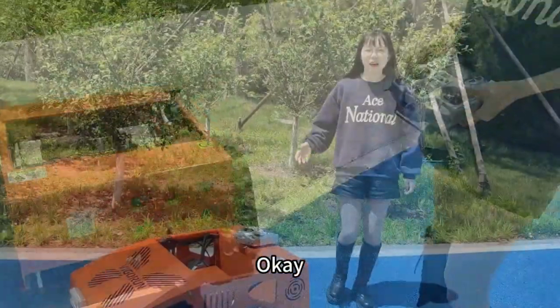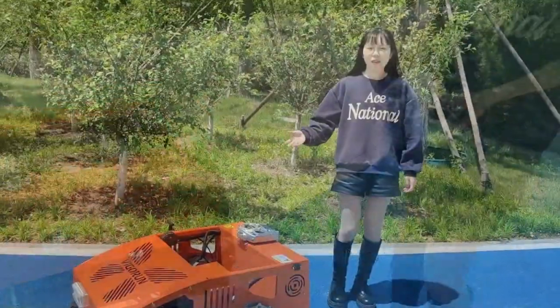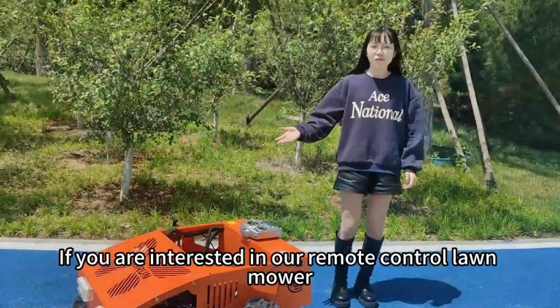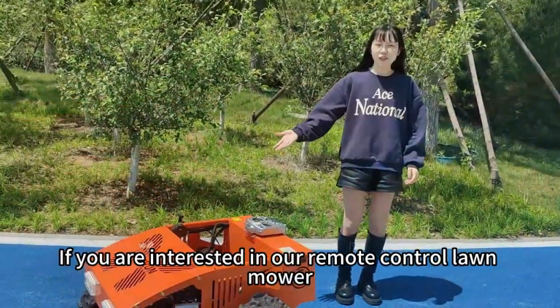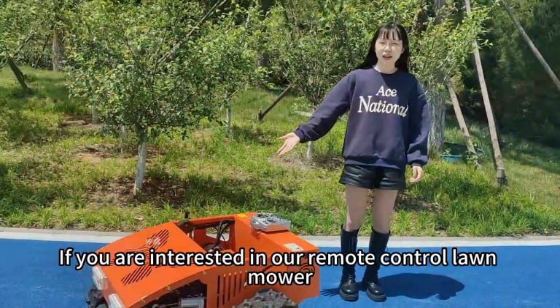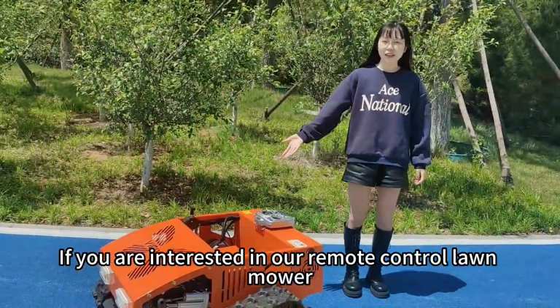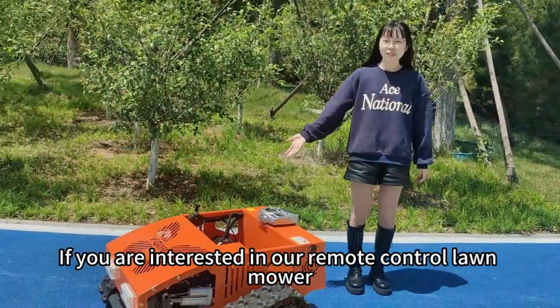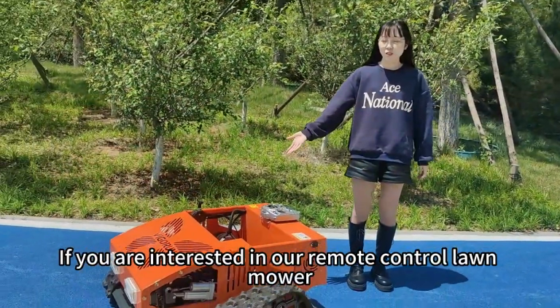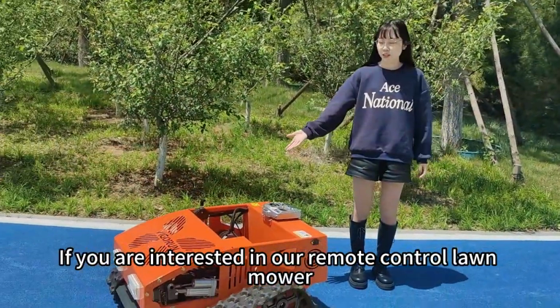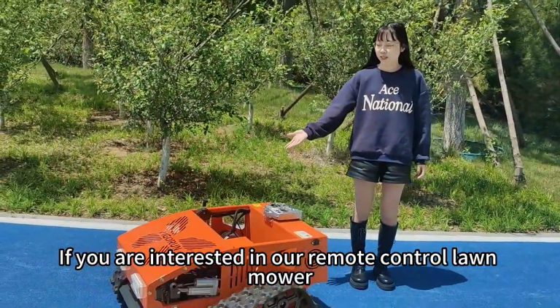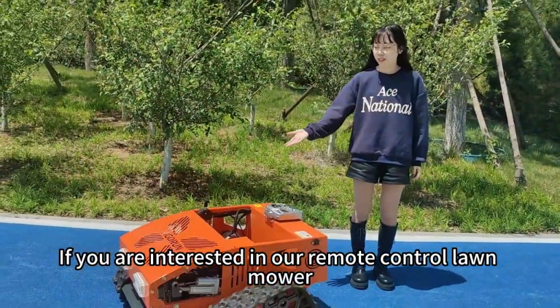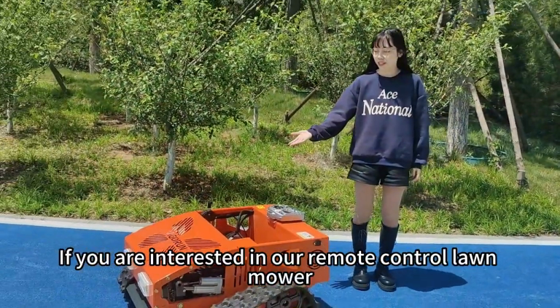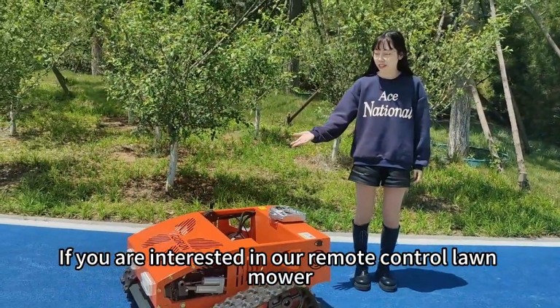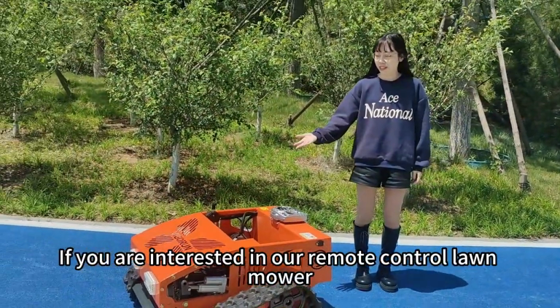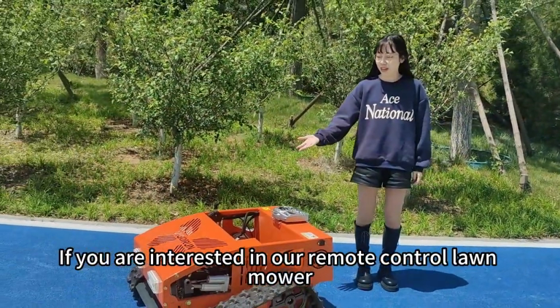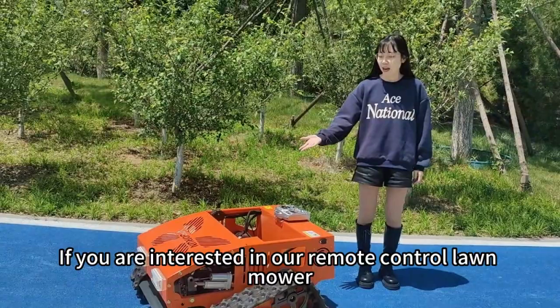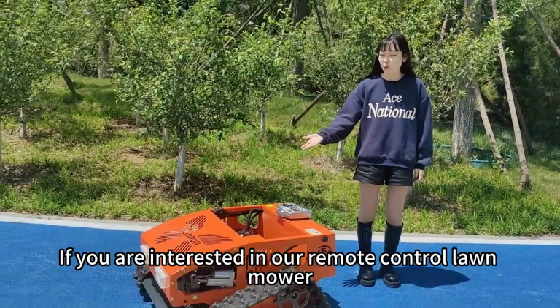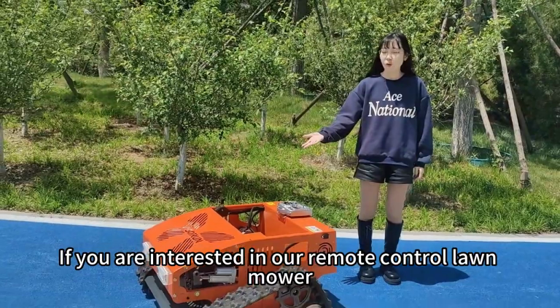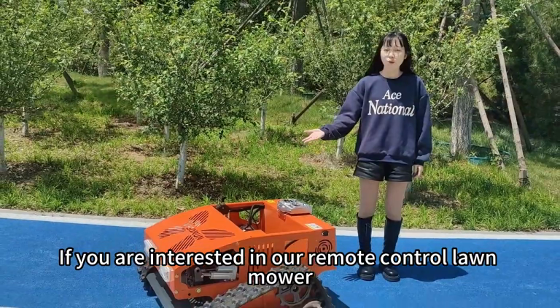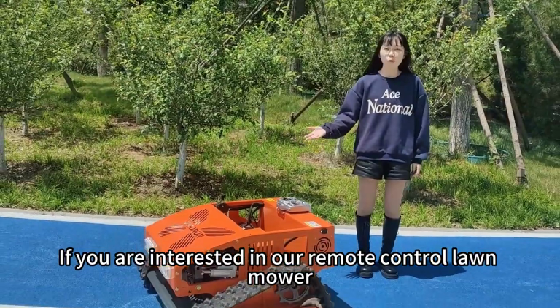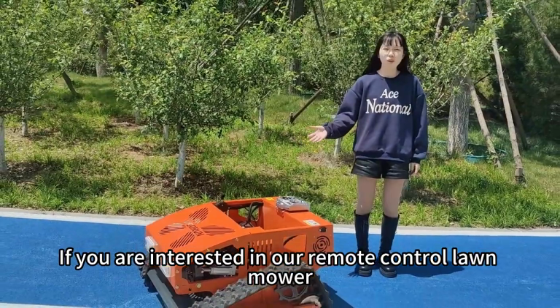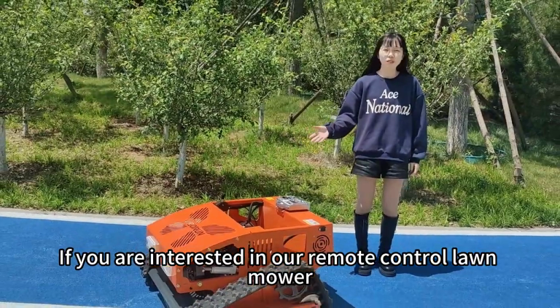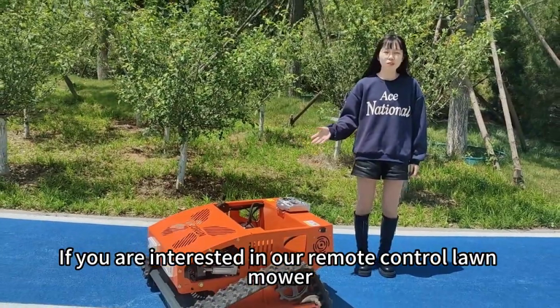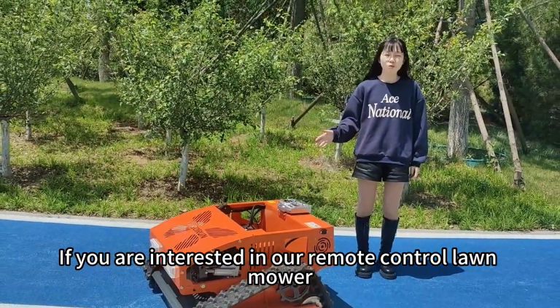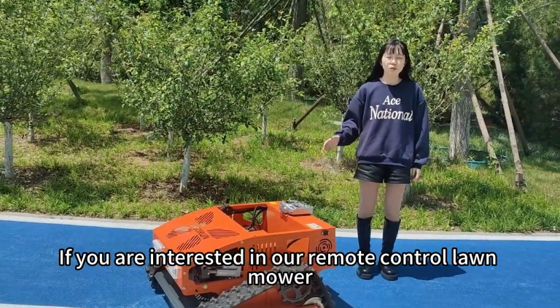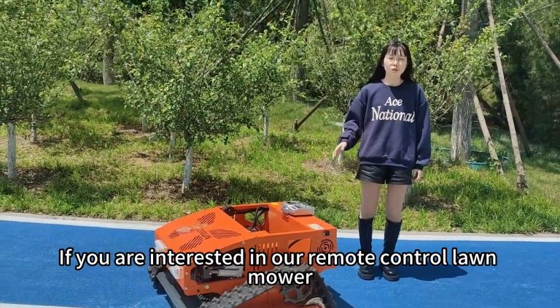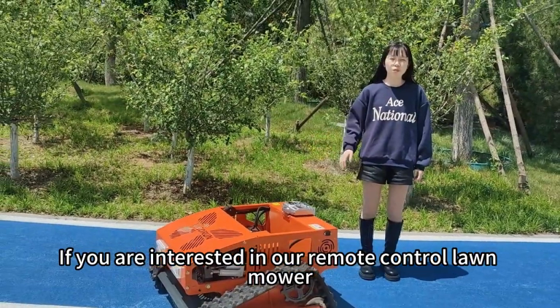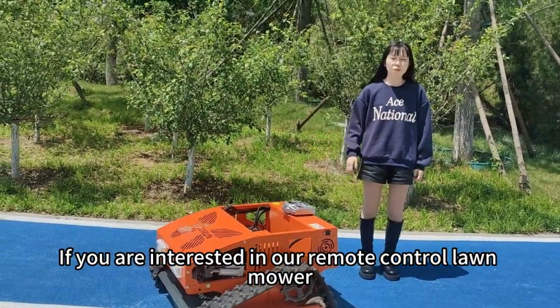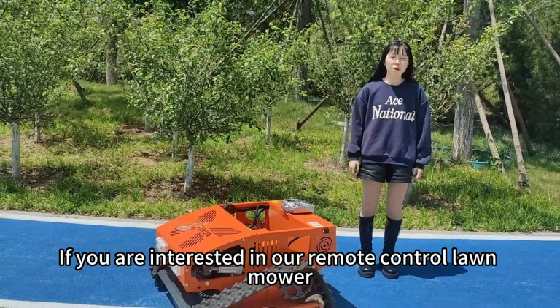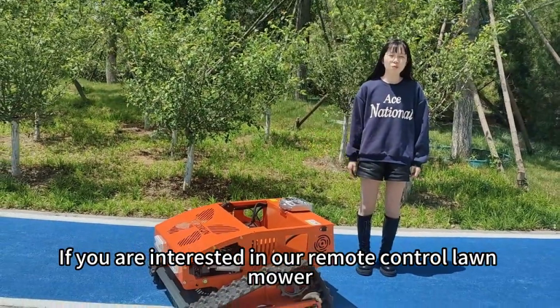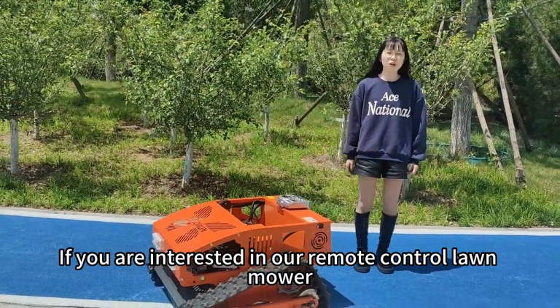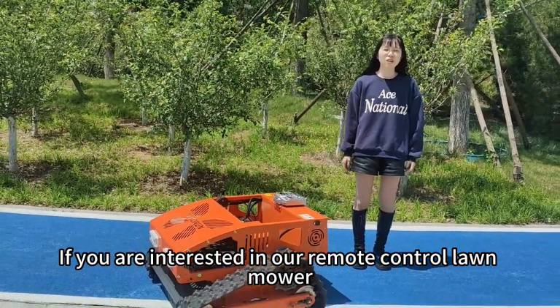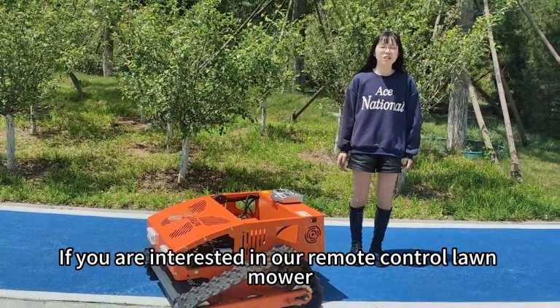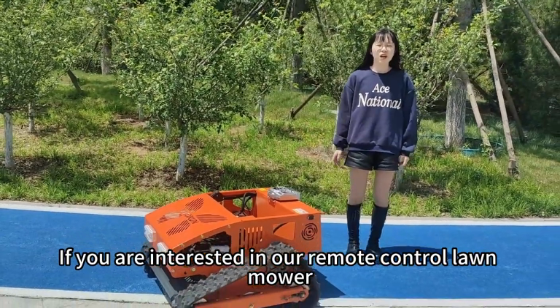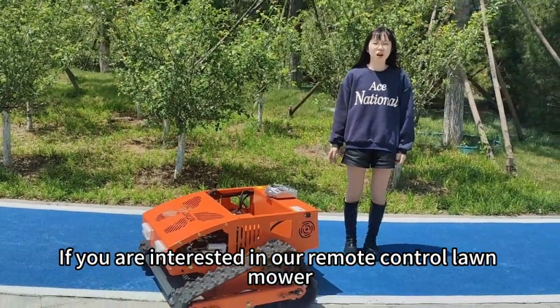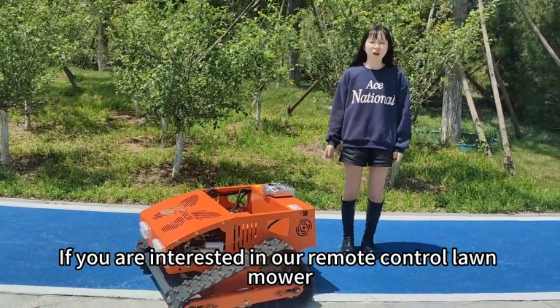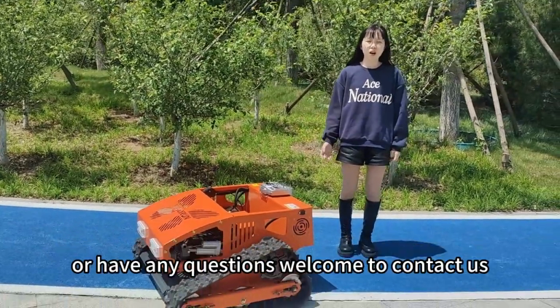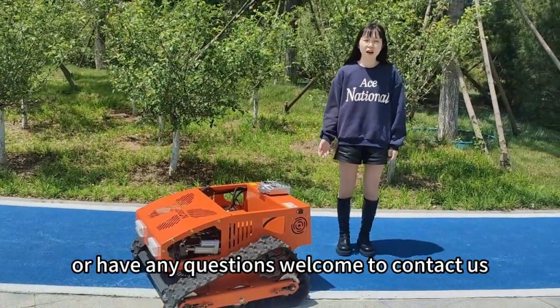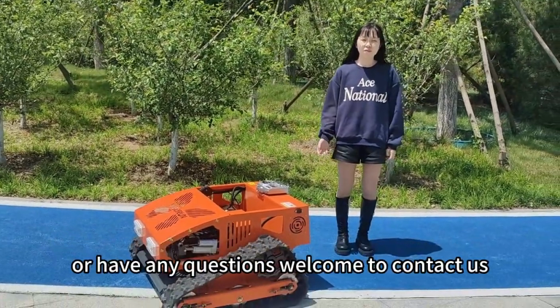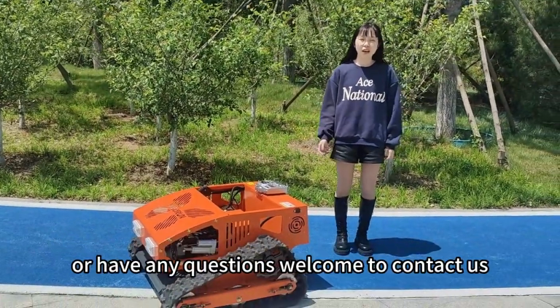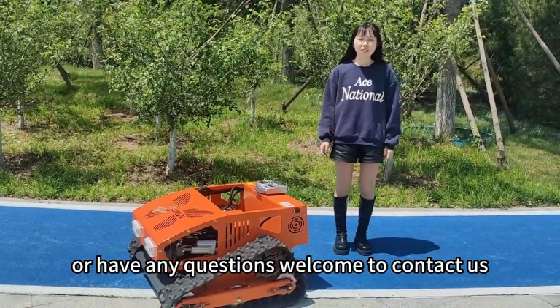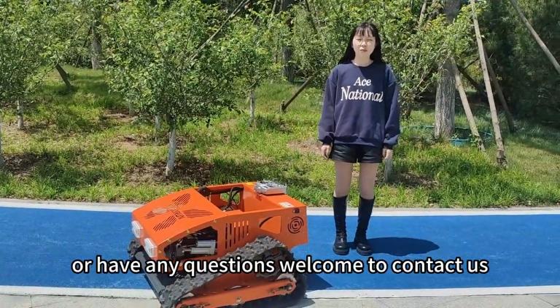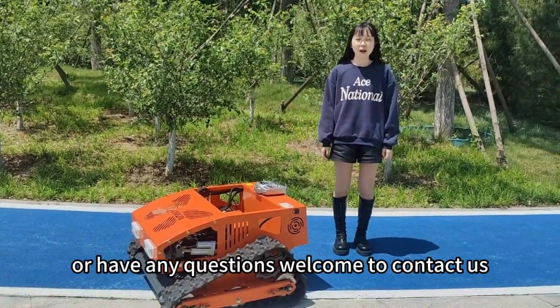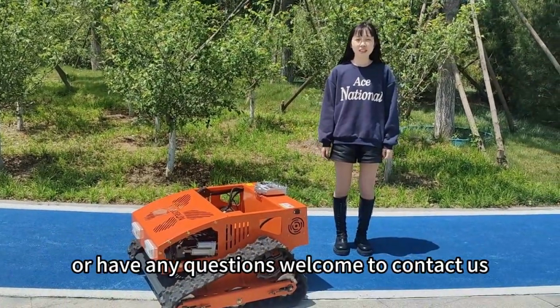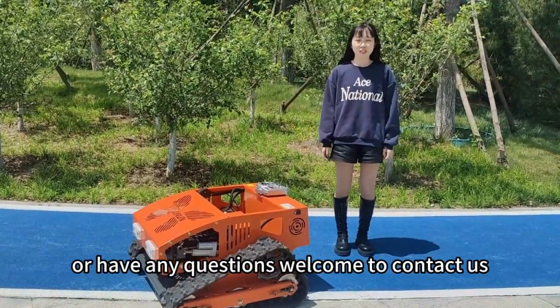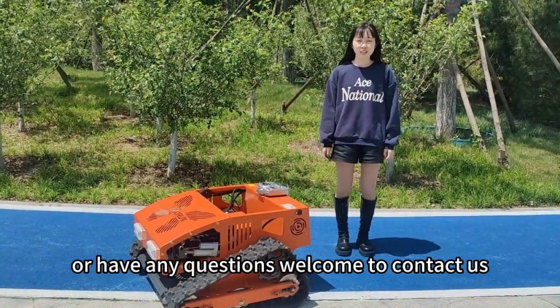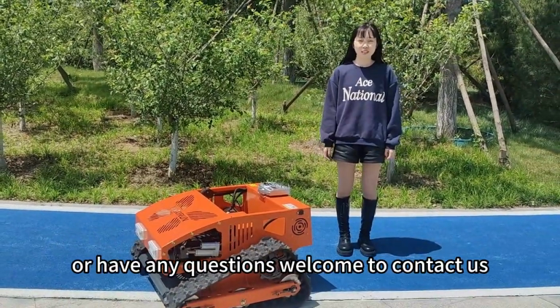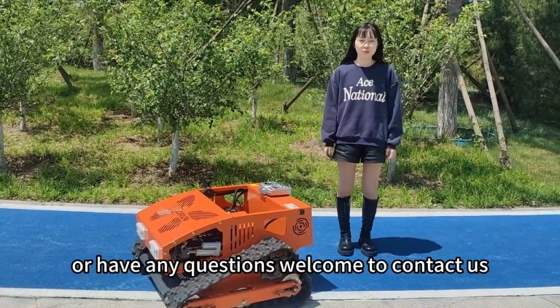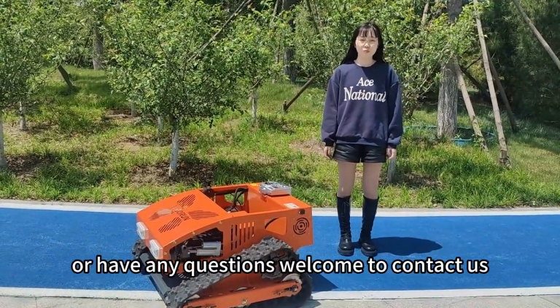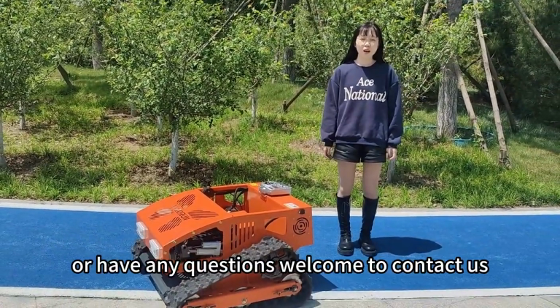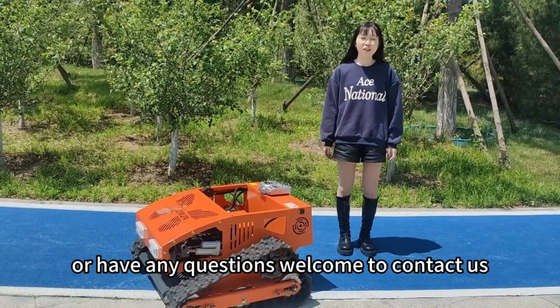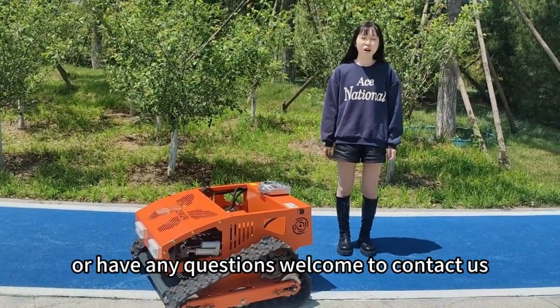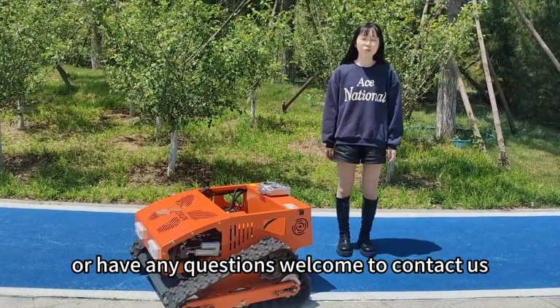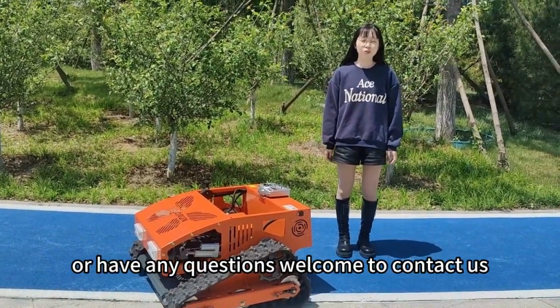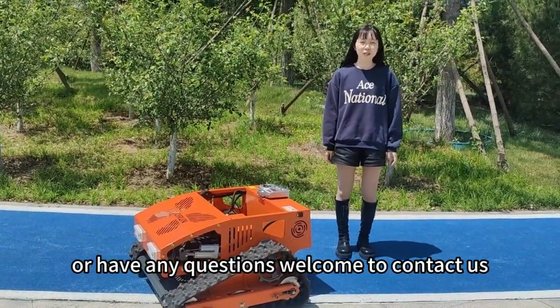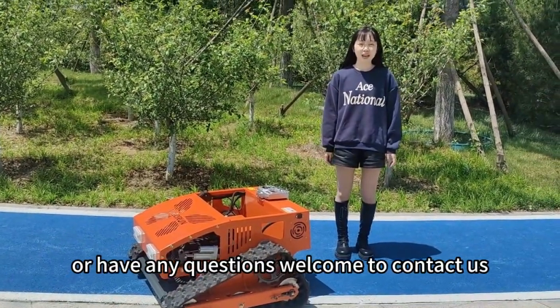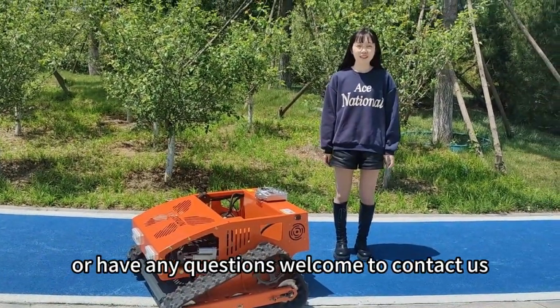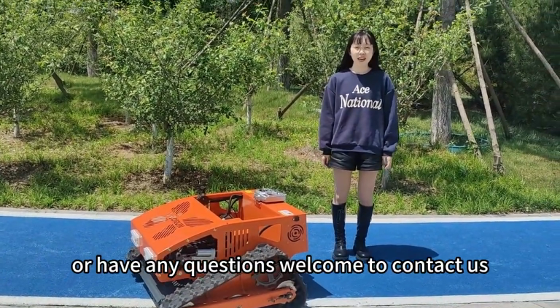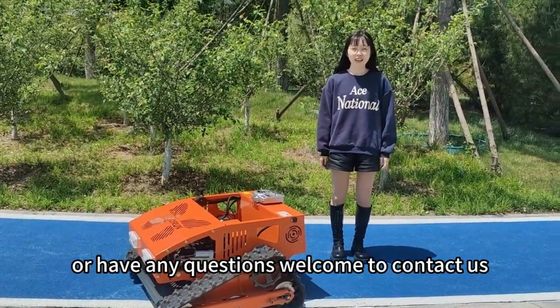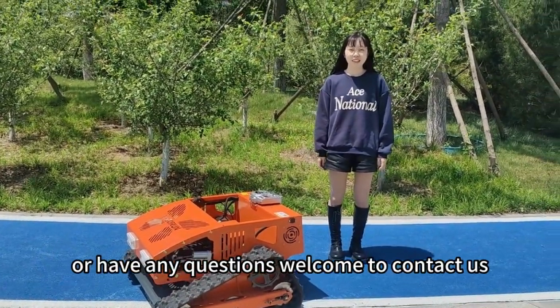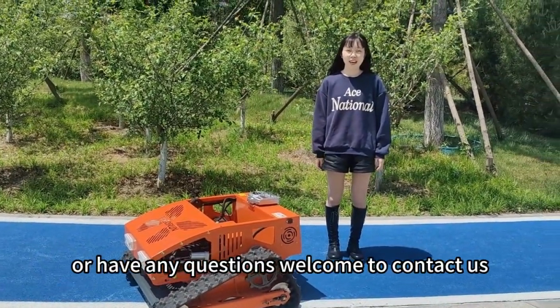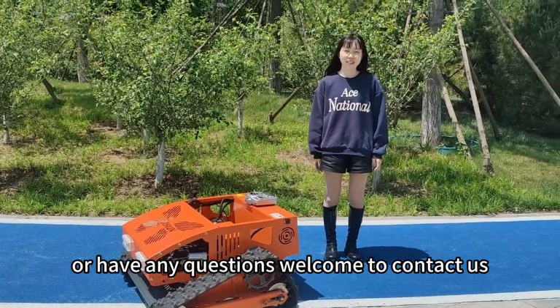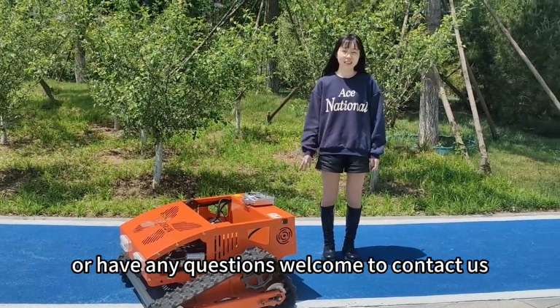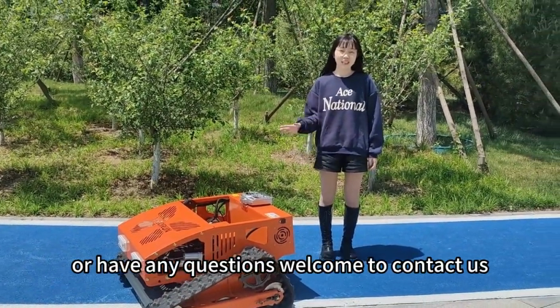If you are interested in our remote control mower or have any questions, welcome to contact us.